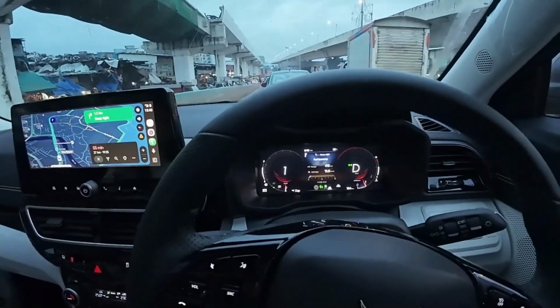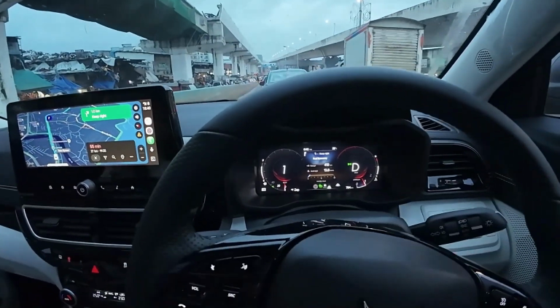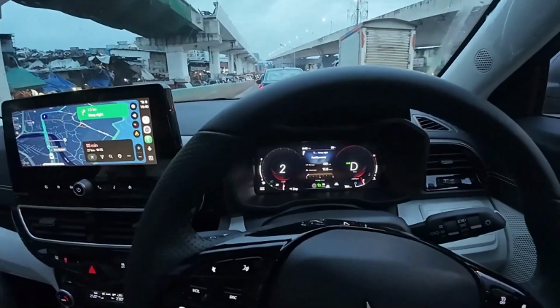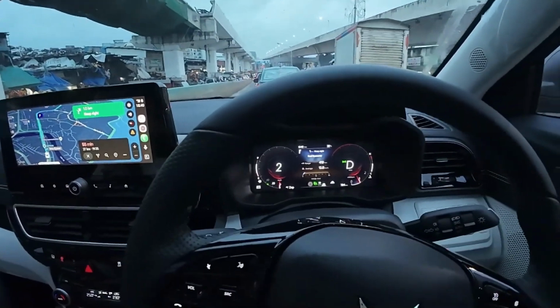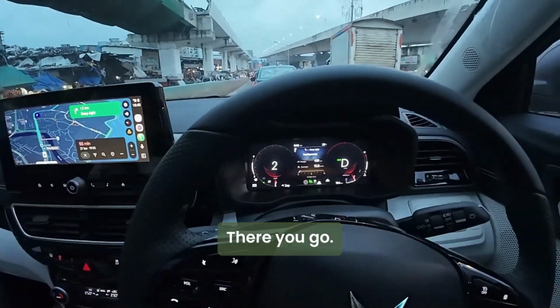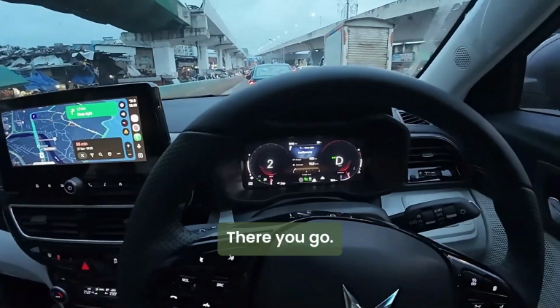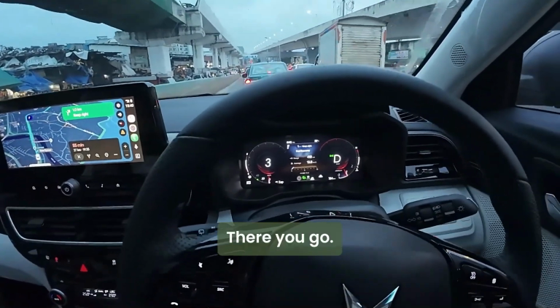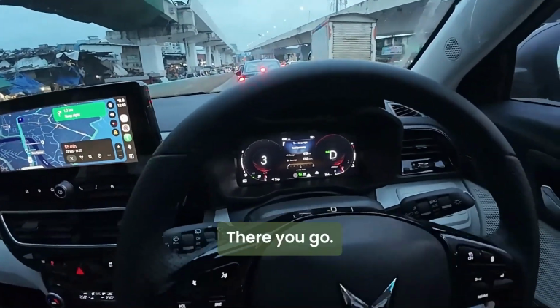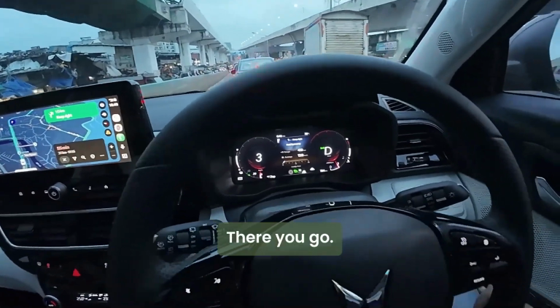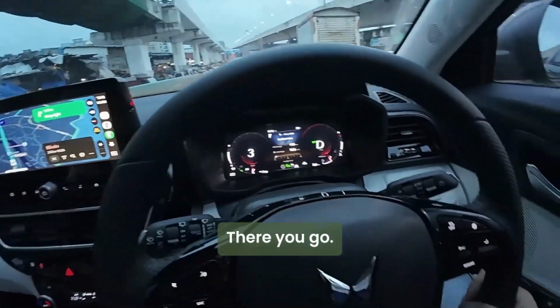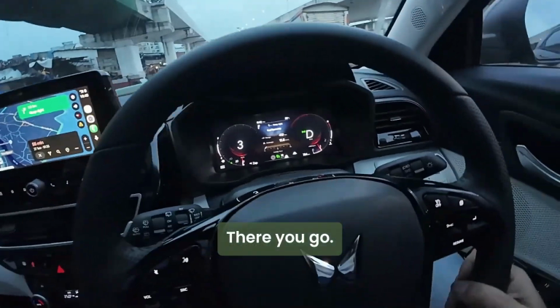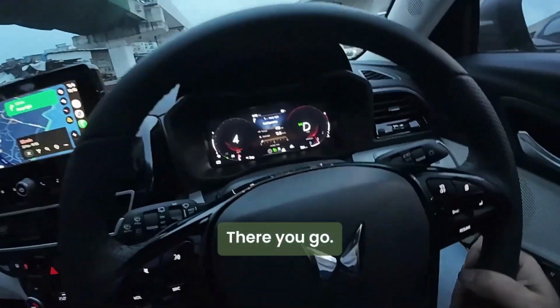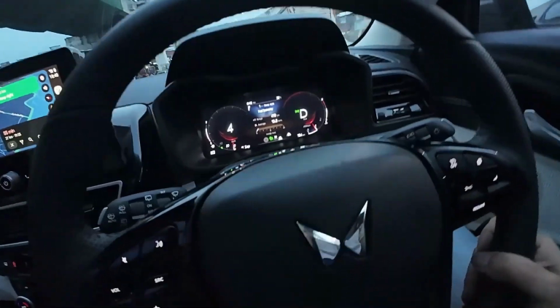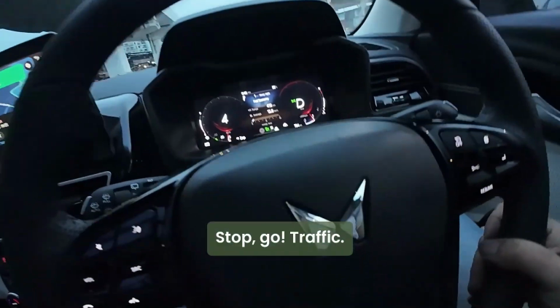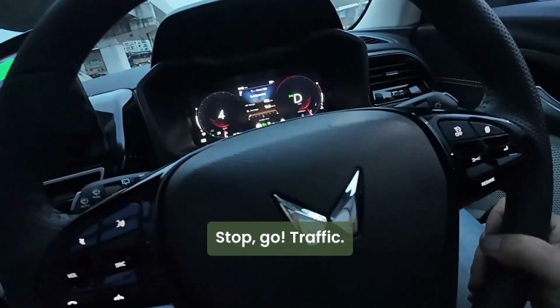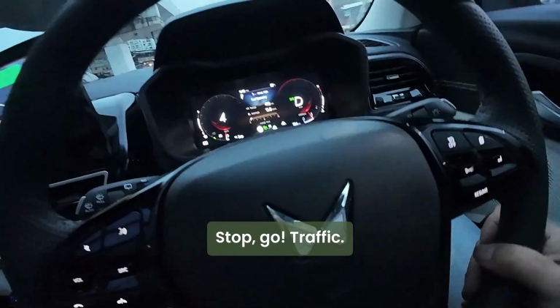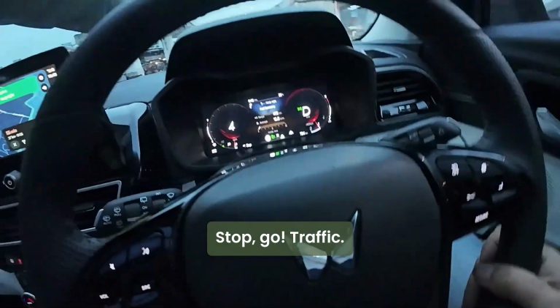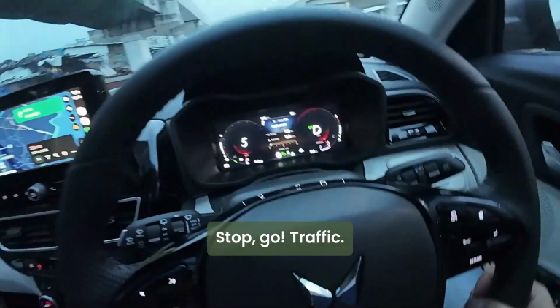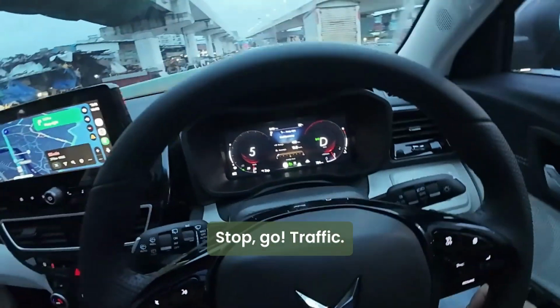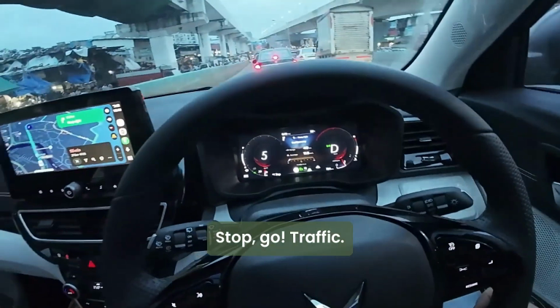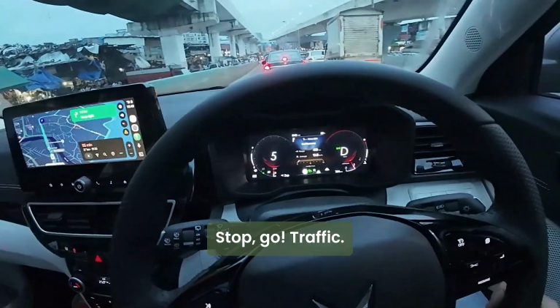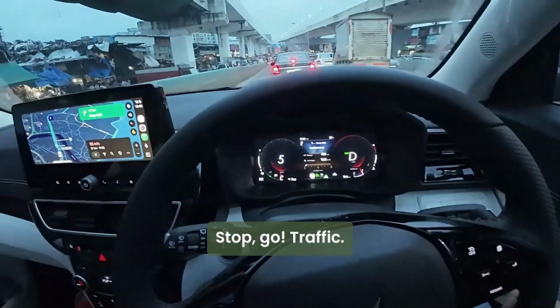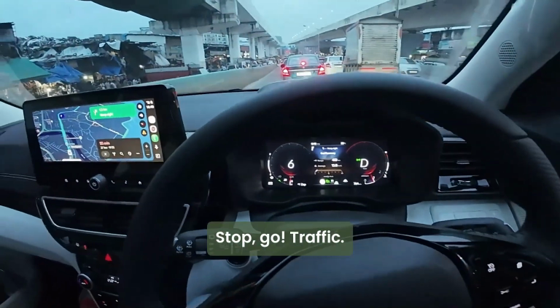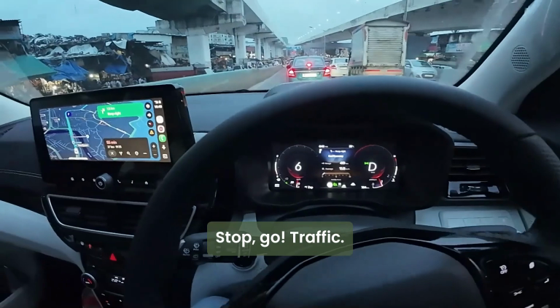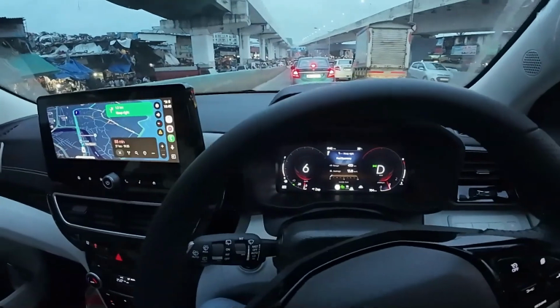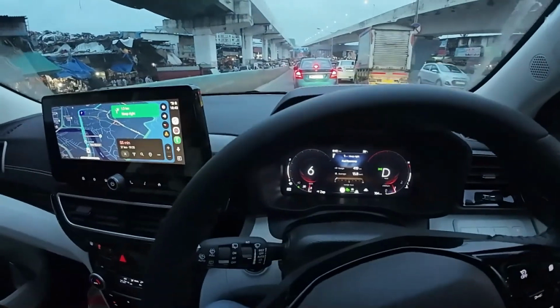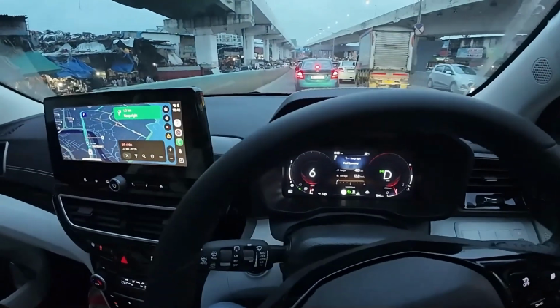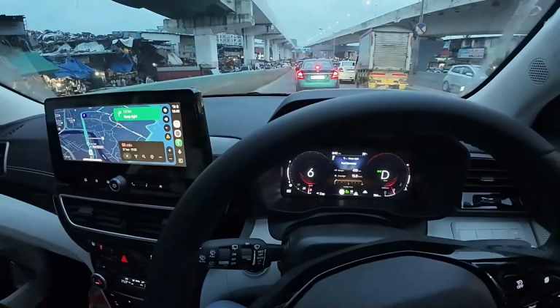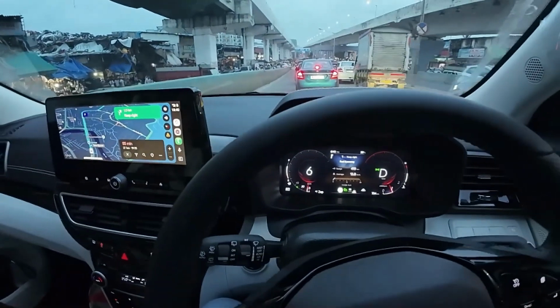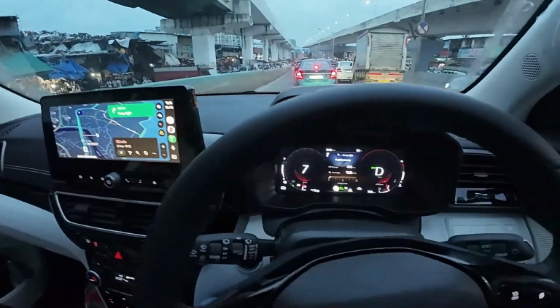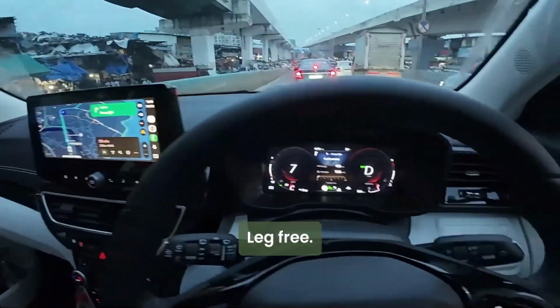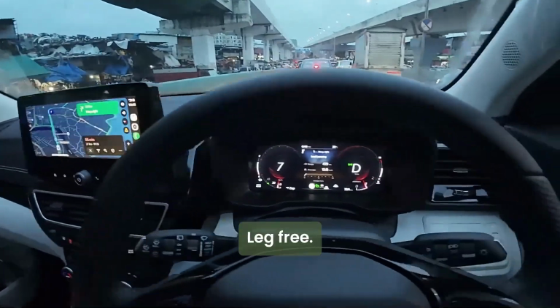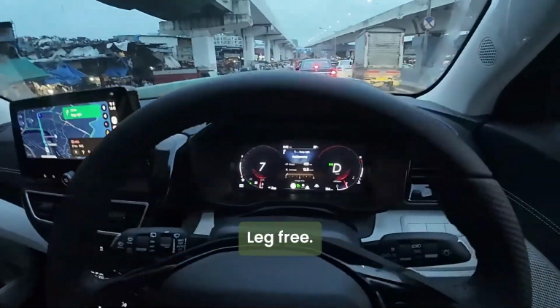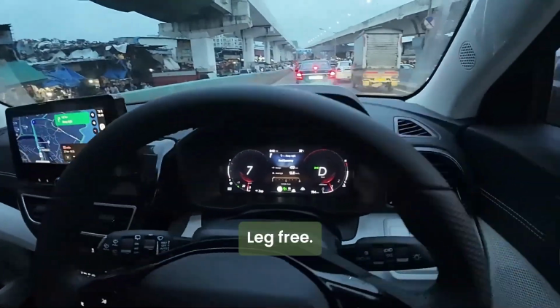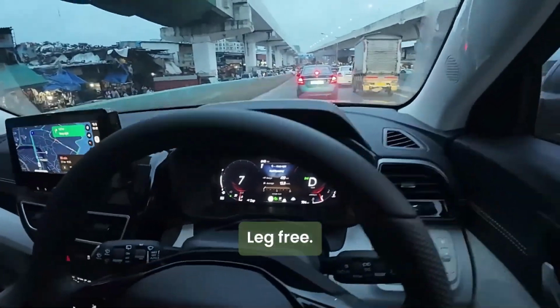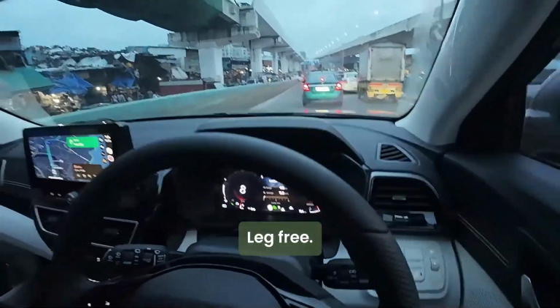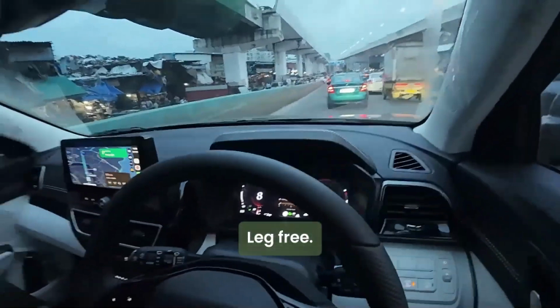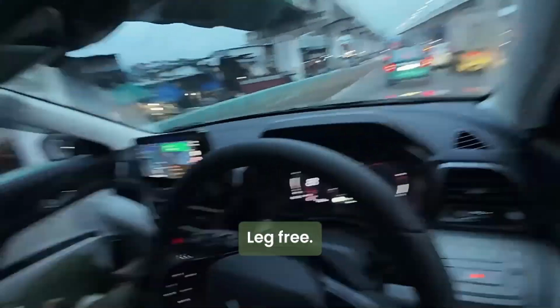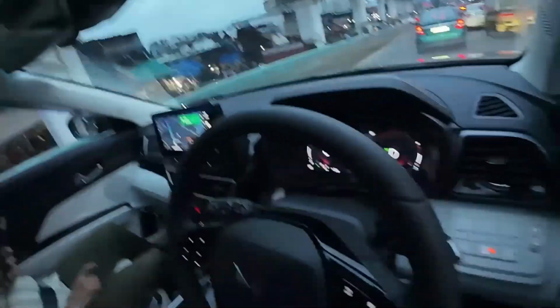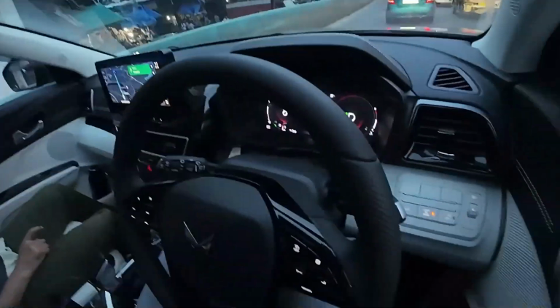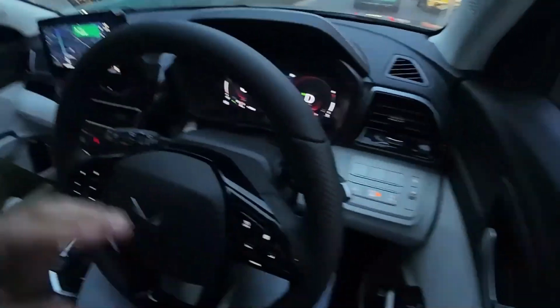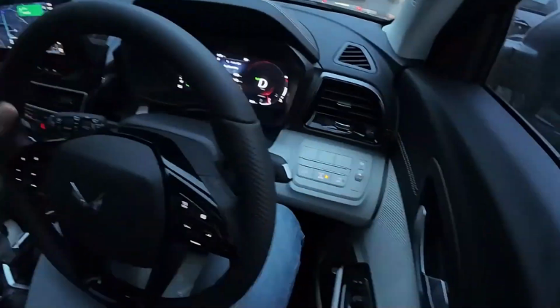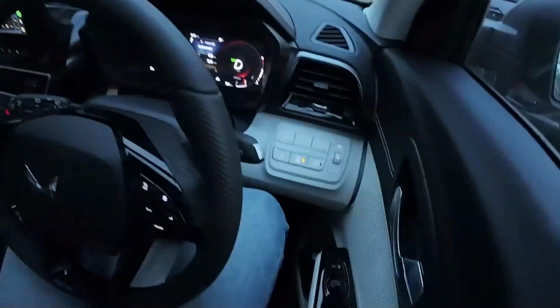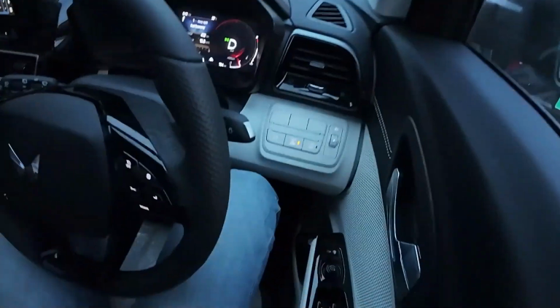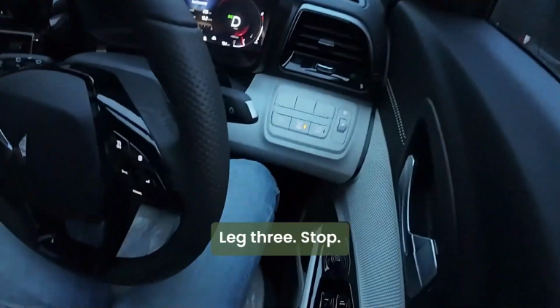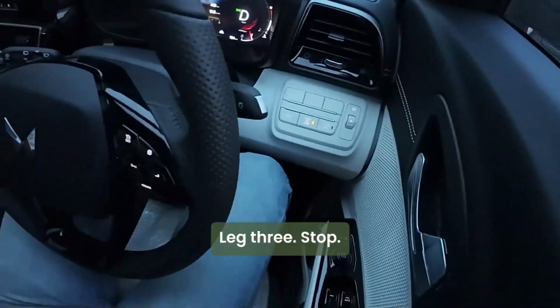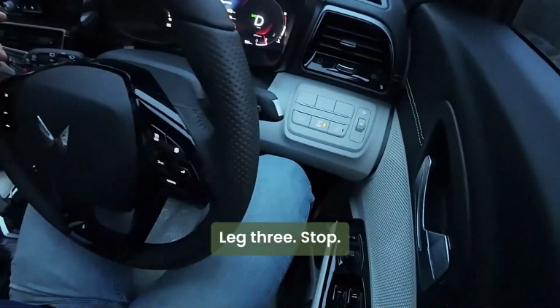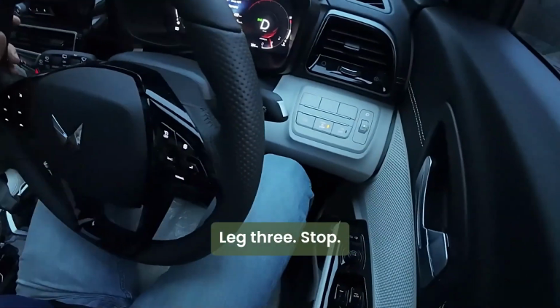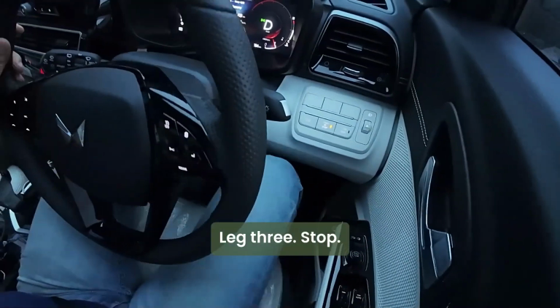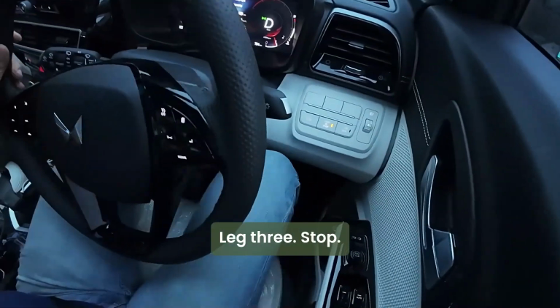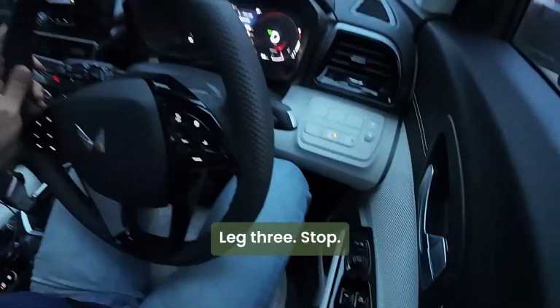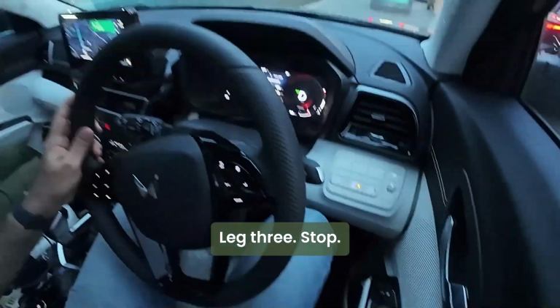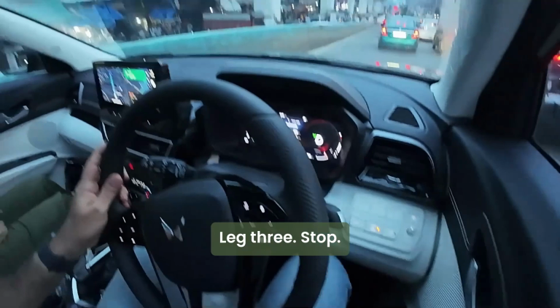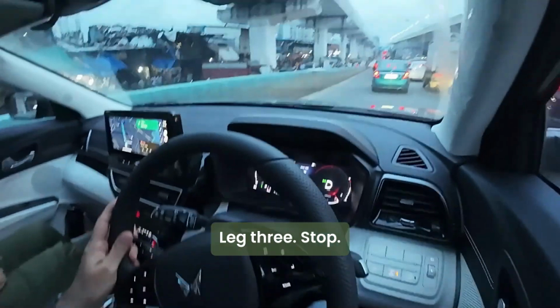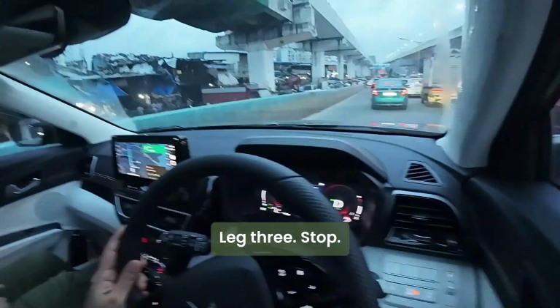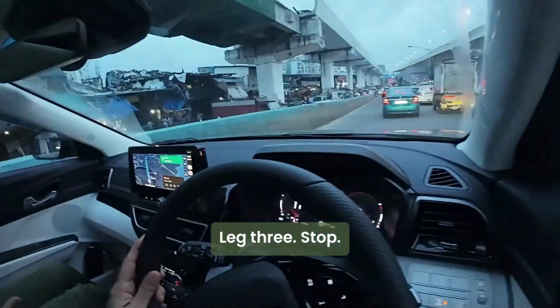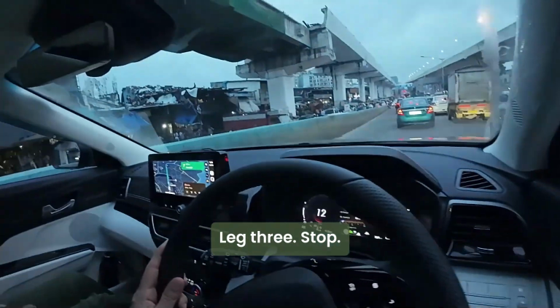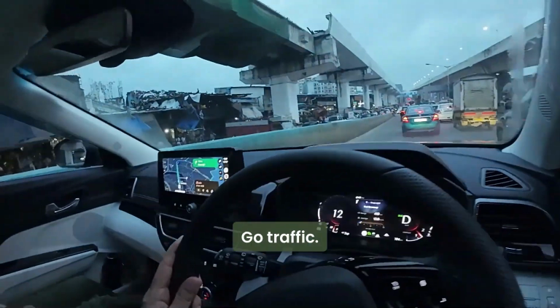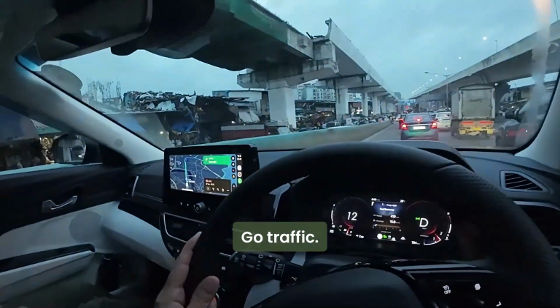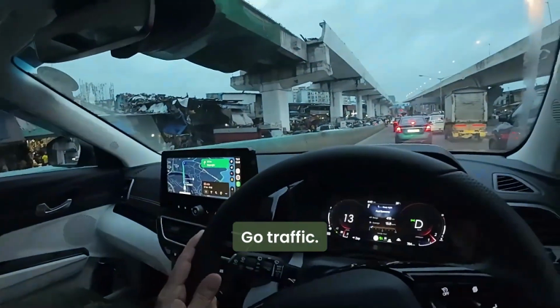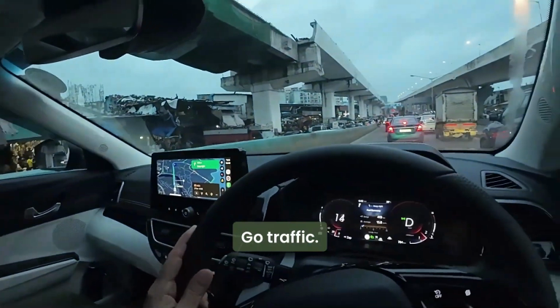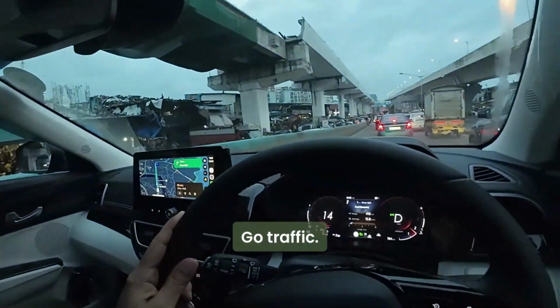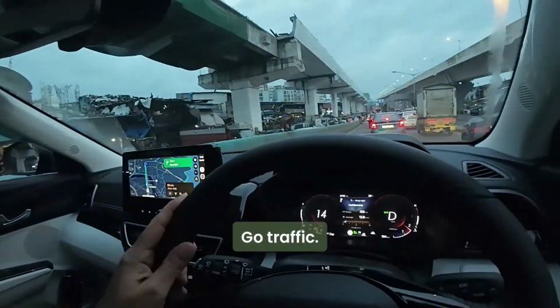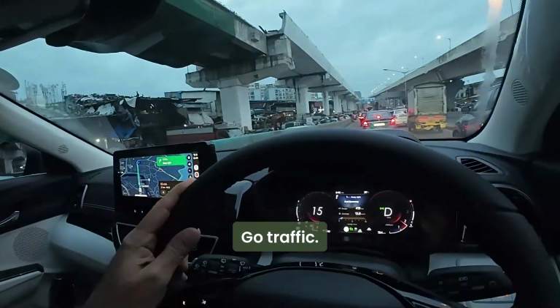There you go — stop-go traffic, leg free. Stop-go traffic, leg free.